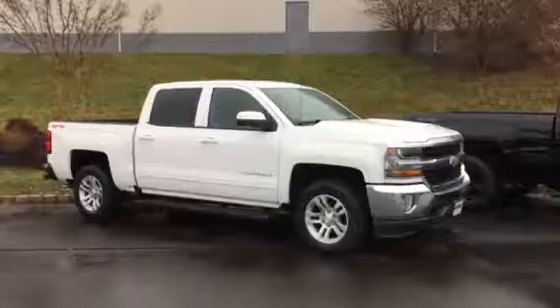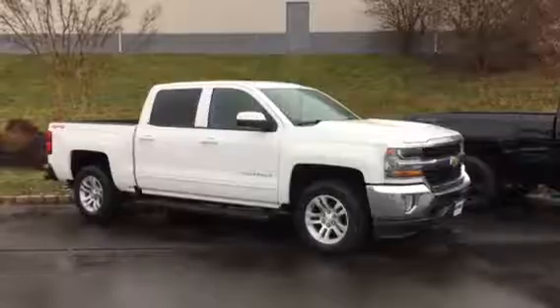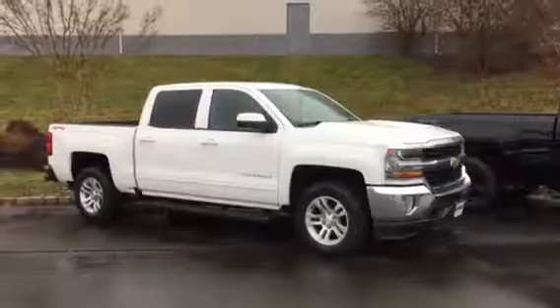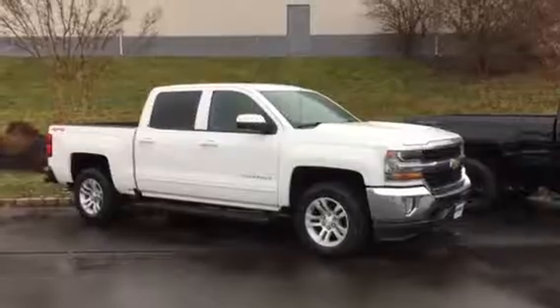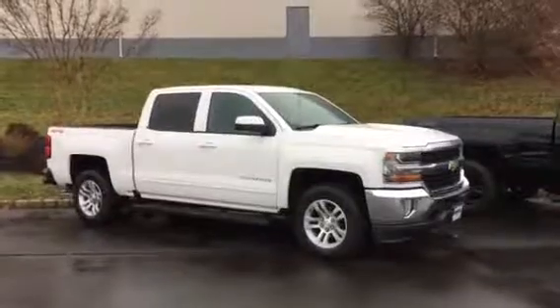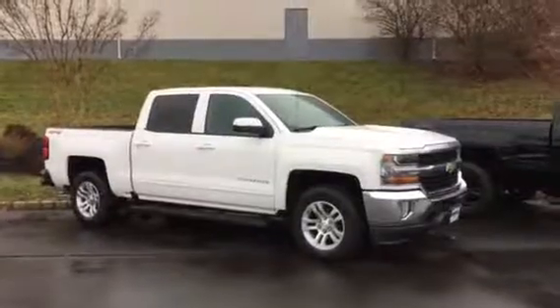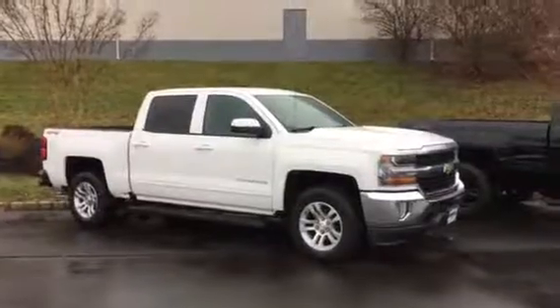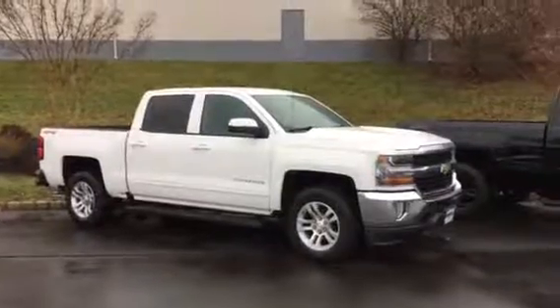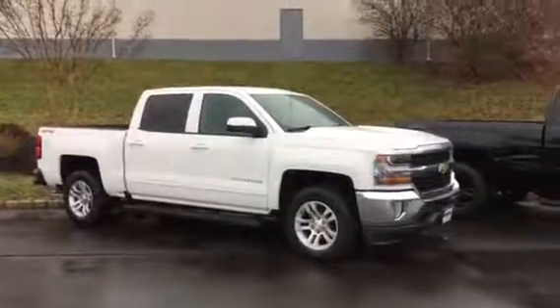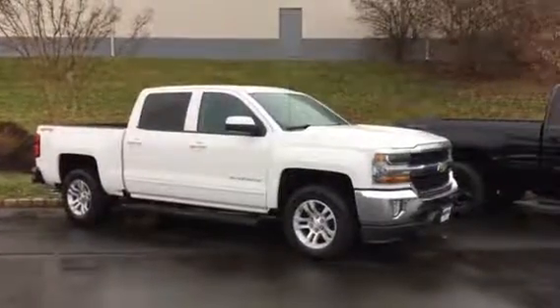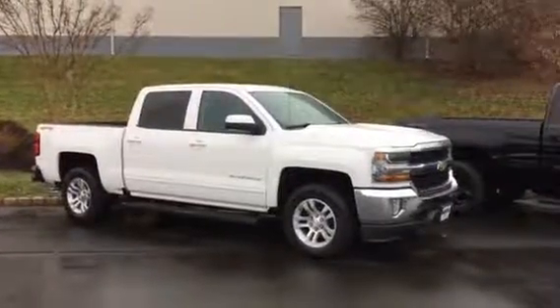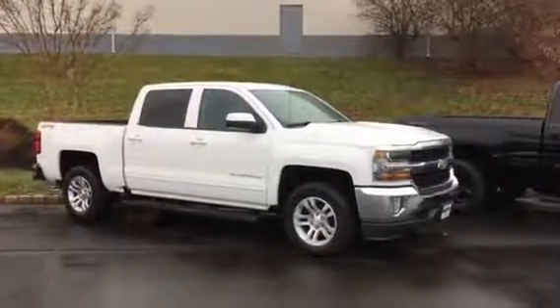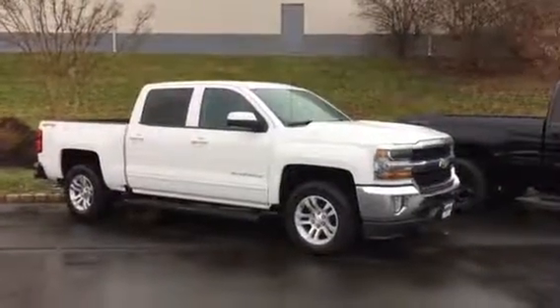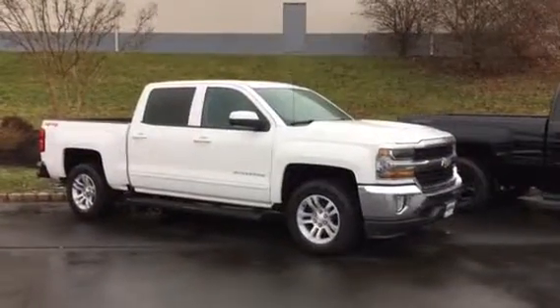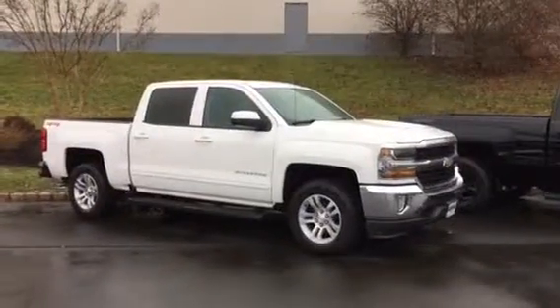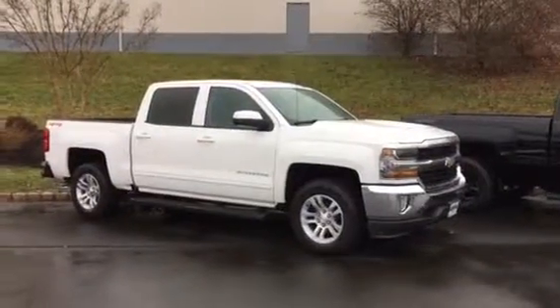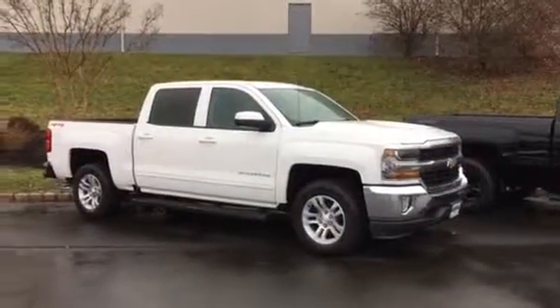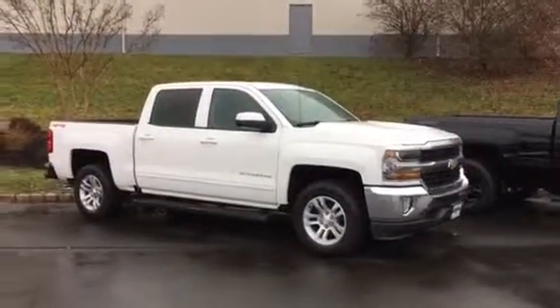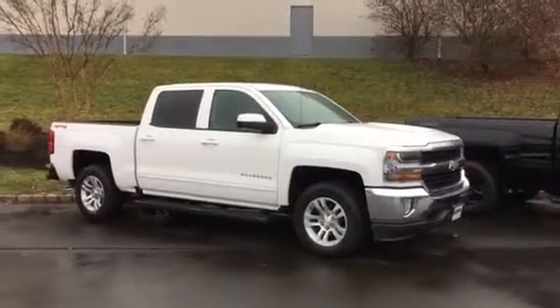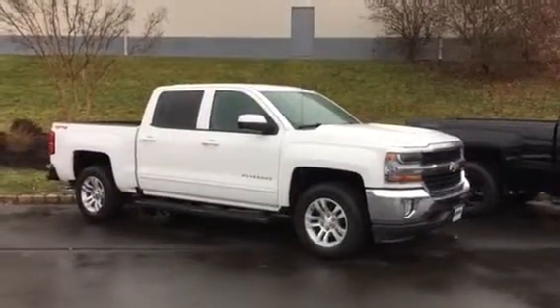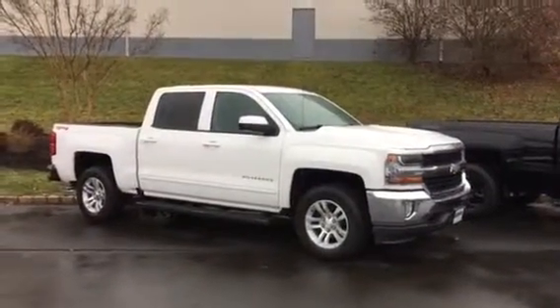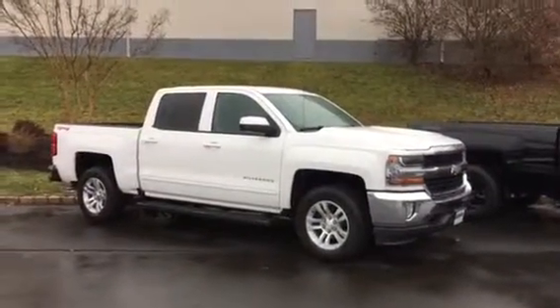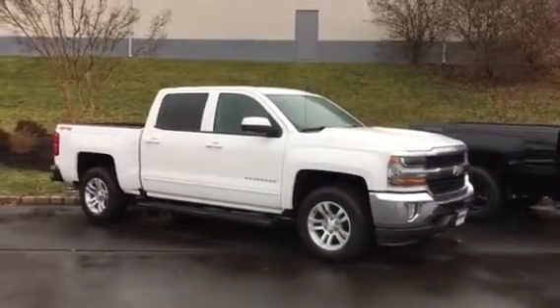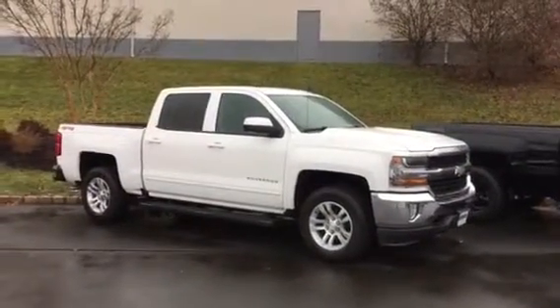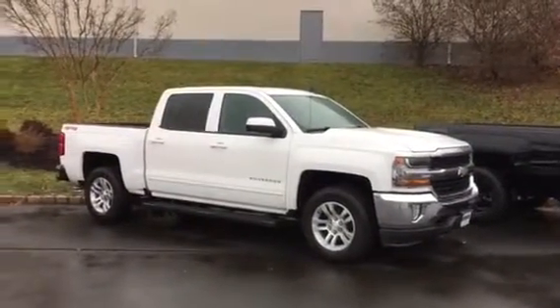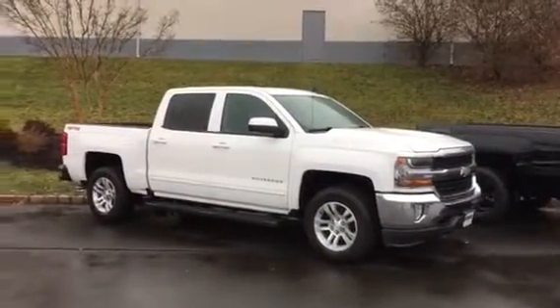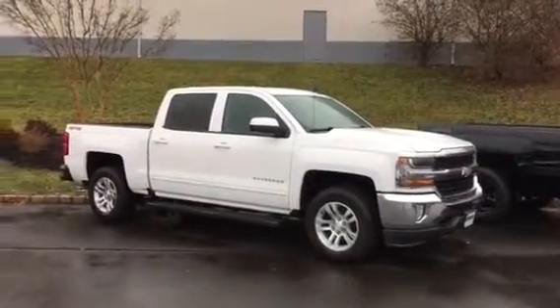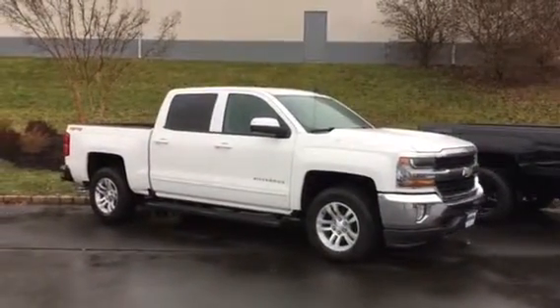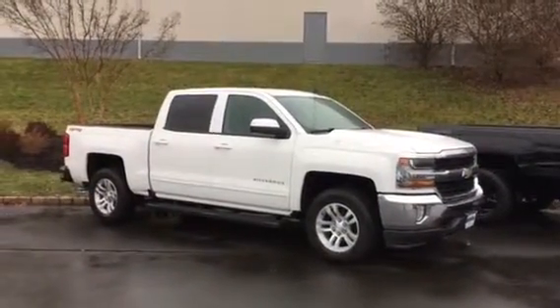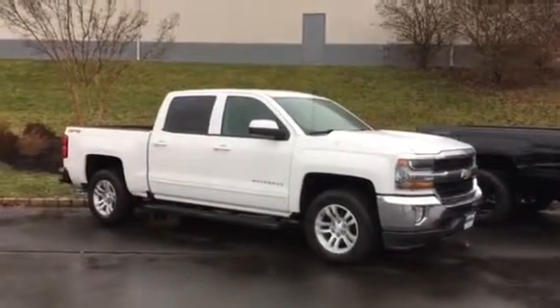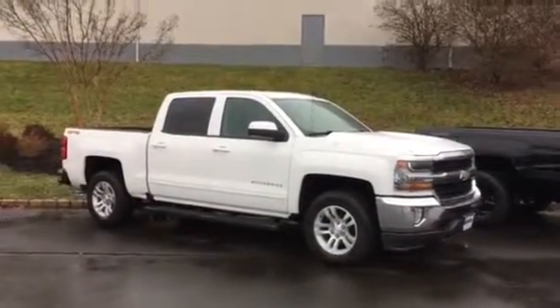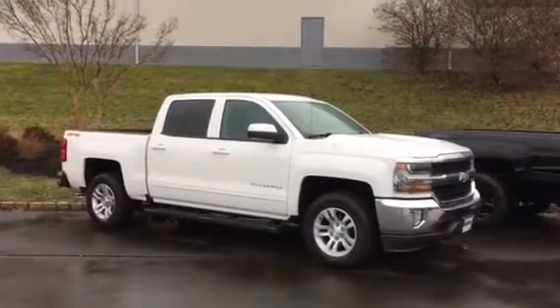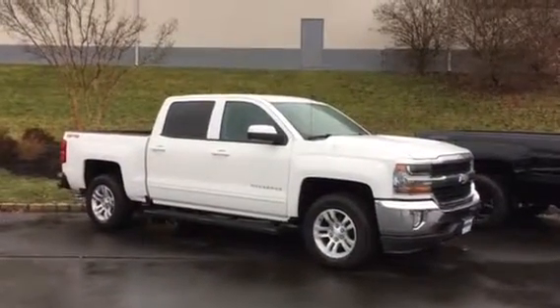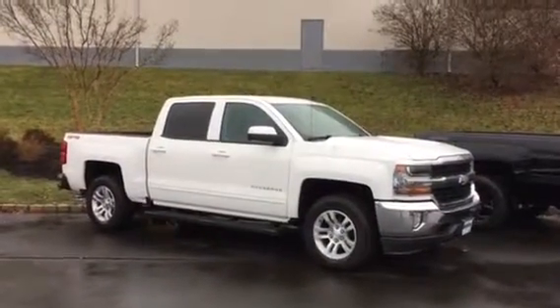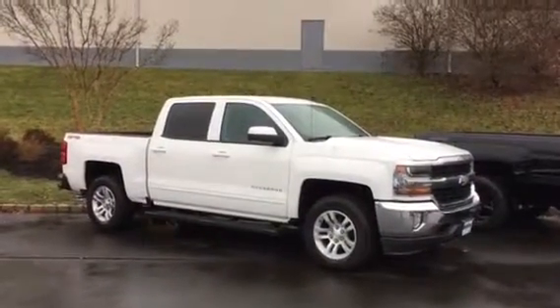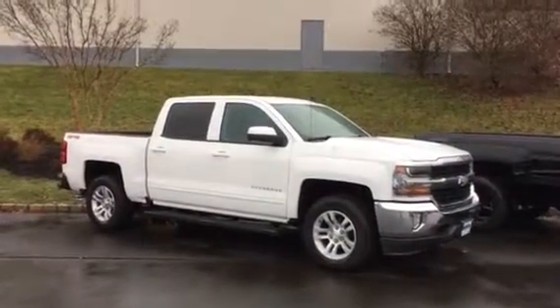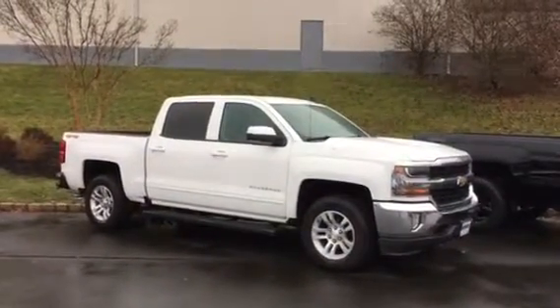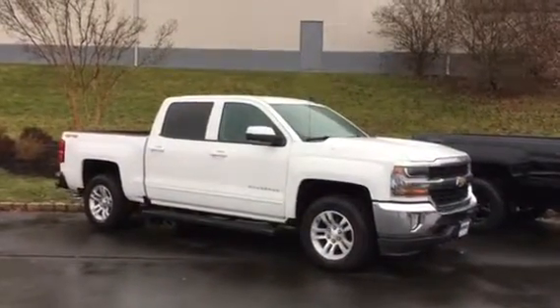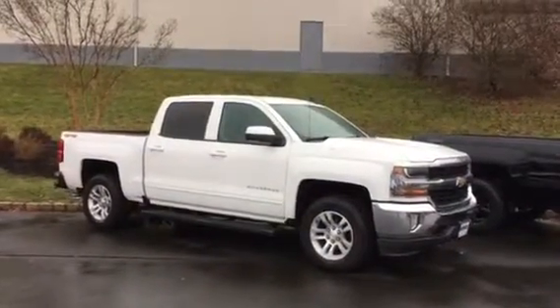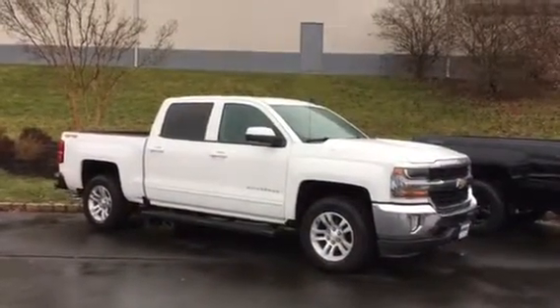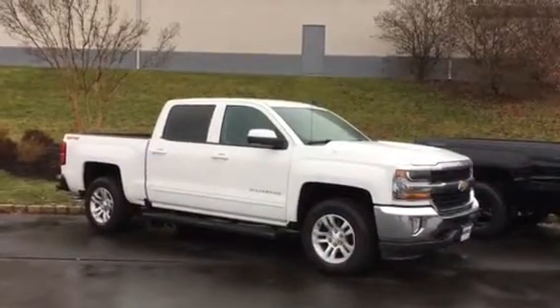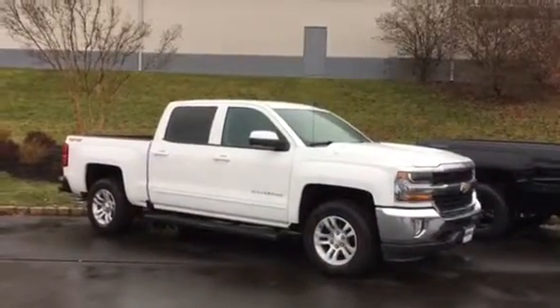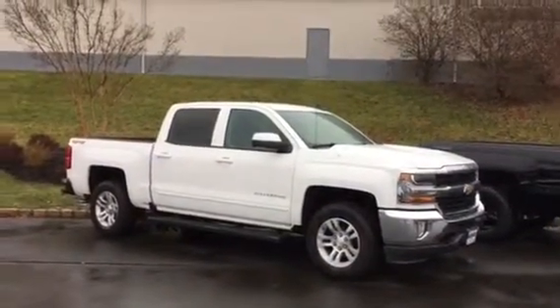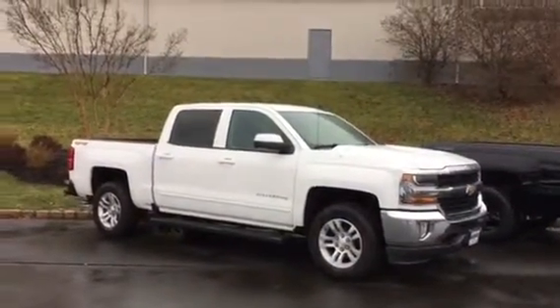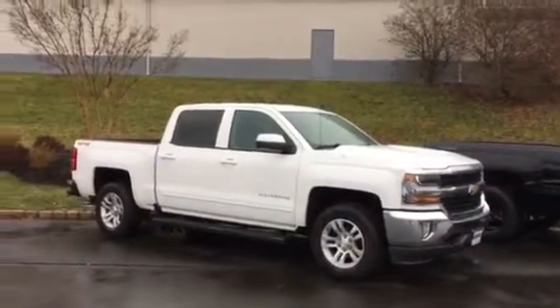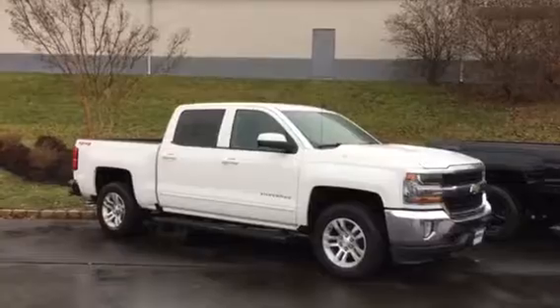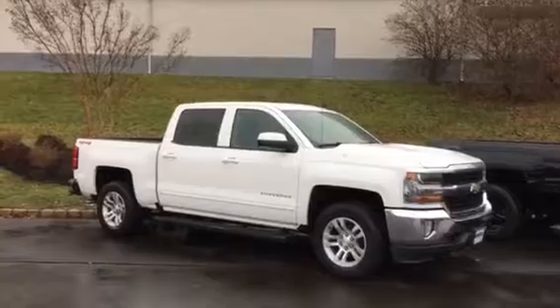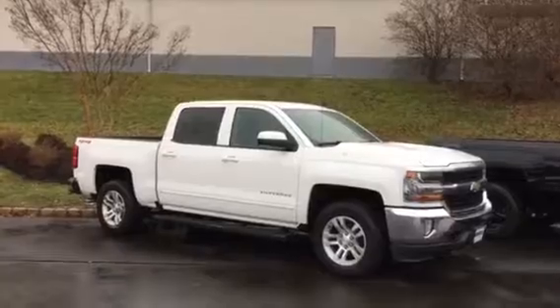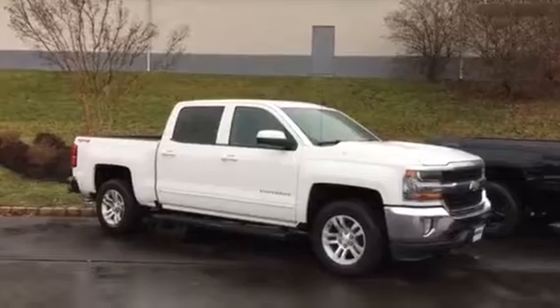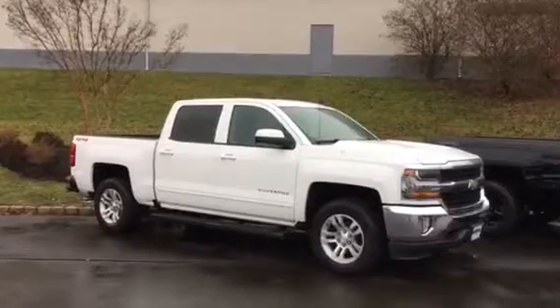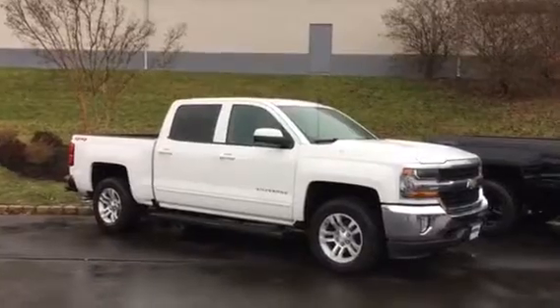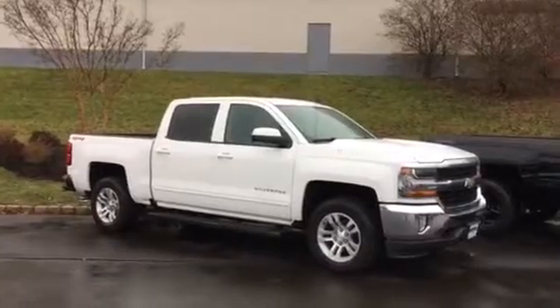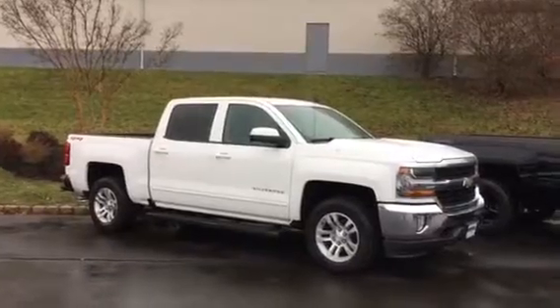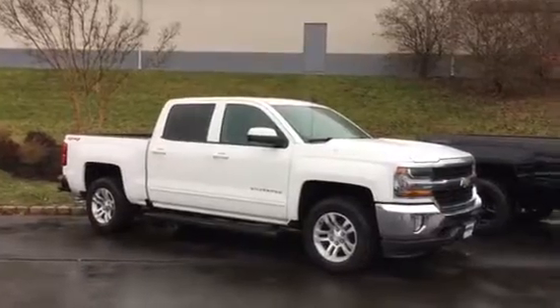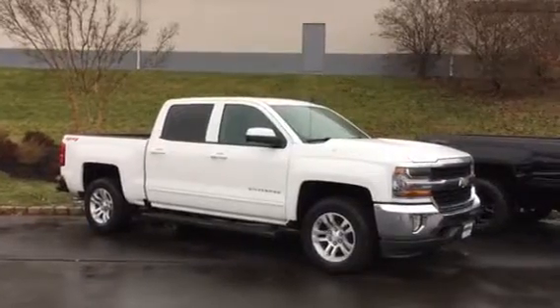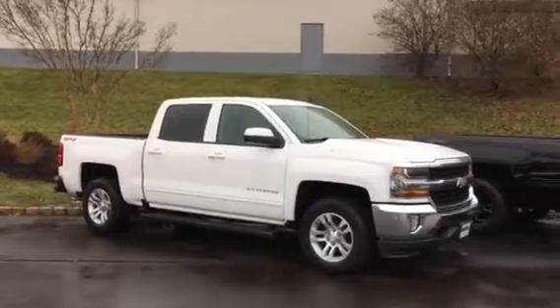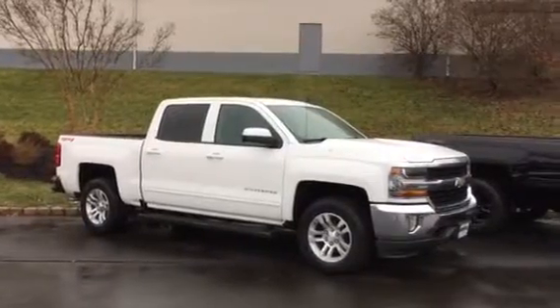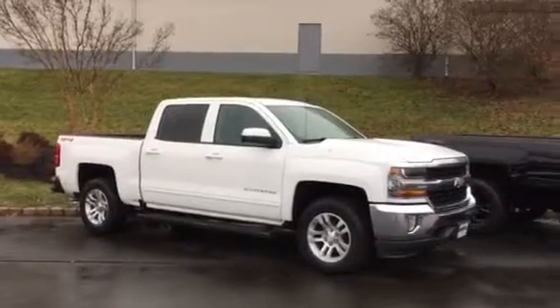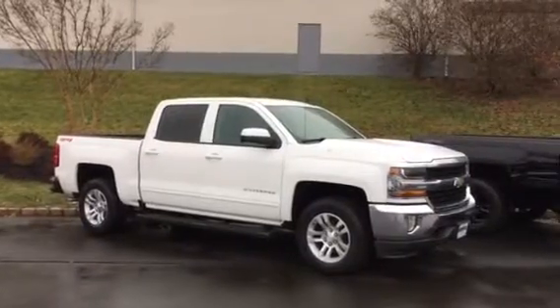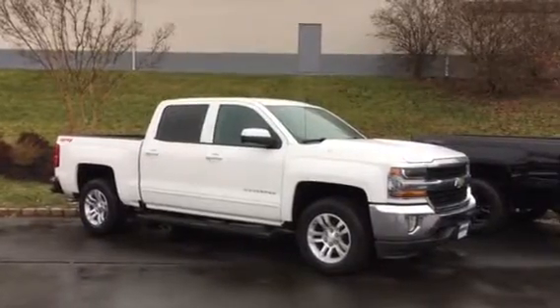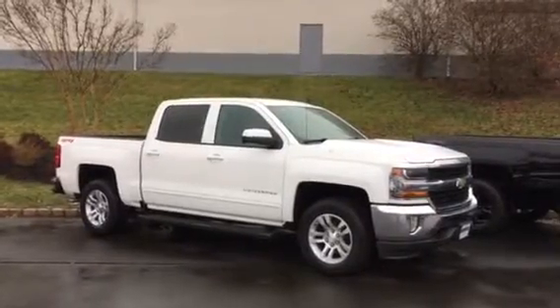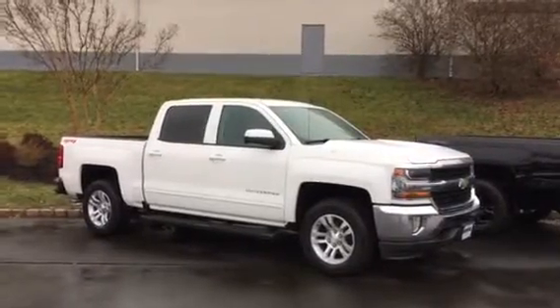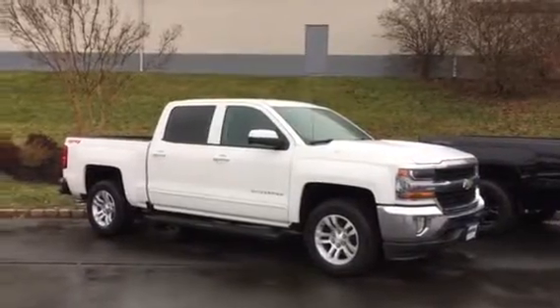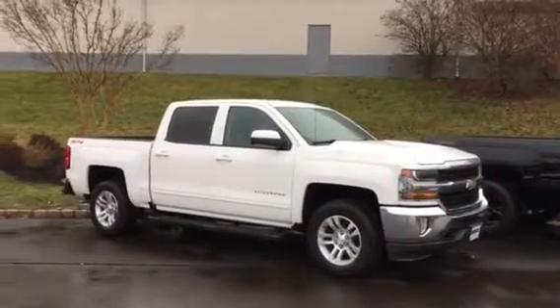Lewis, good morning. It's Harry, Bridgewater Chevrolet, 732-667-8732.